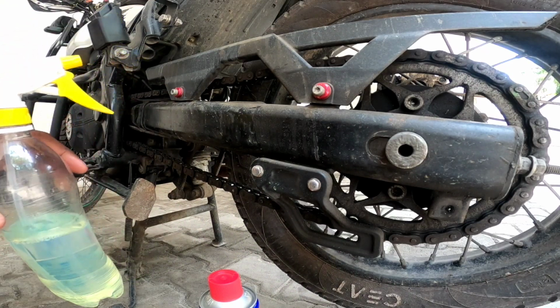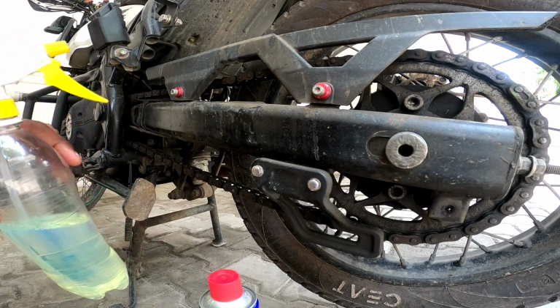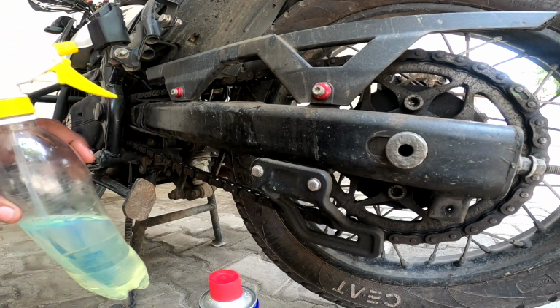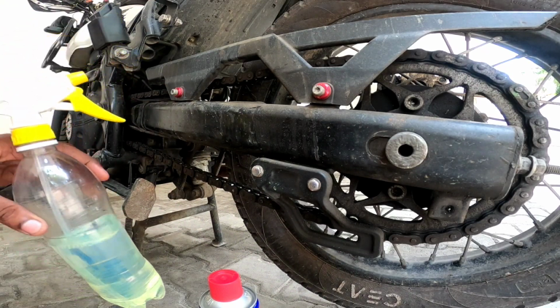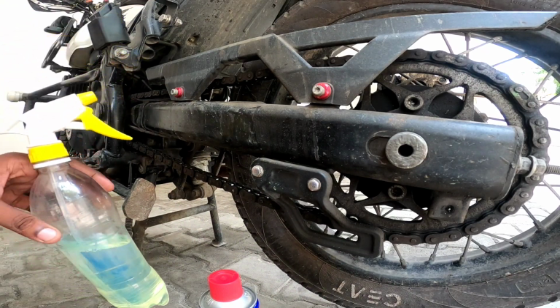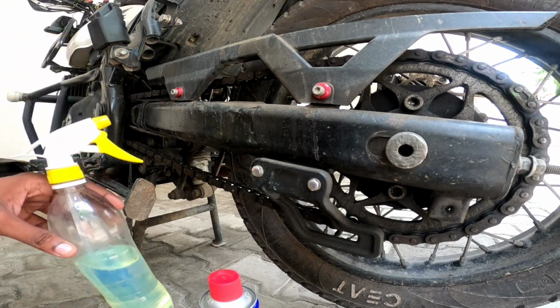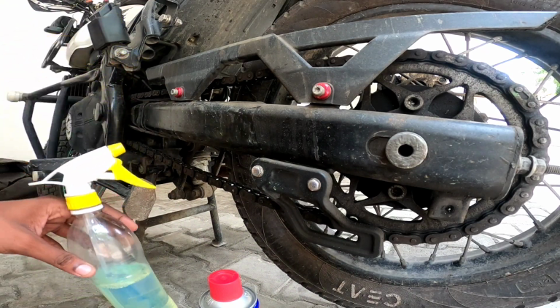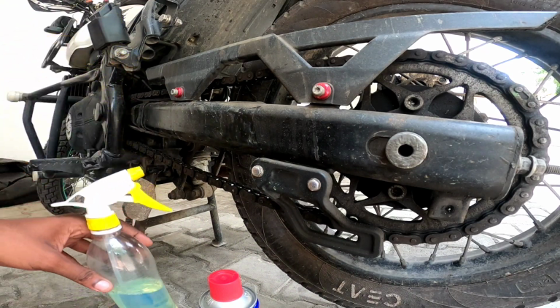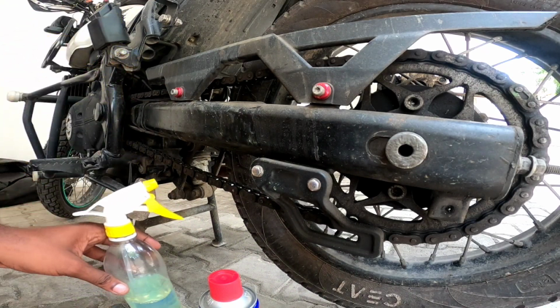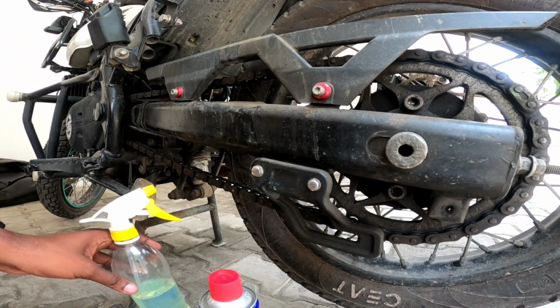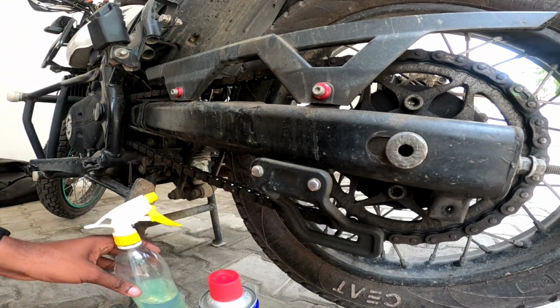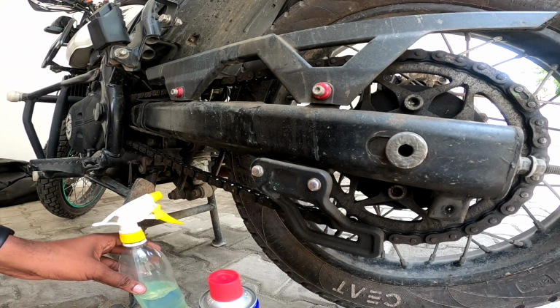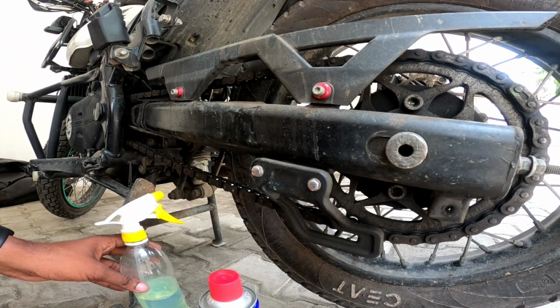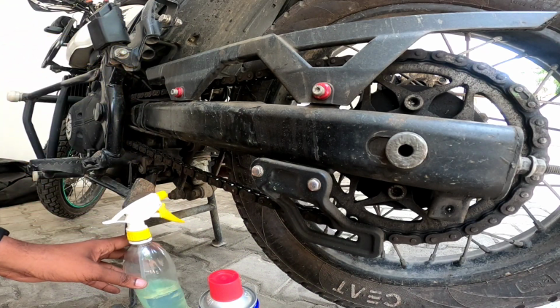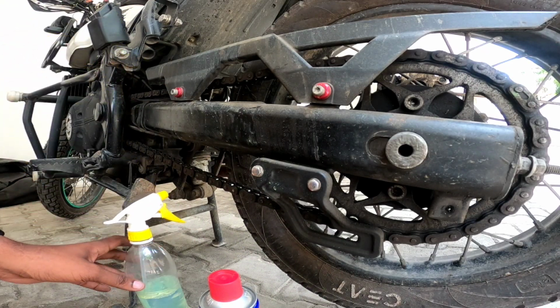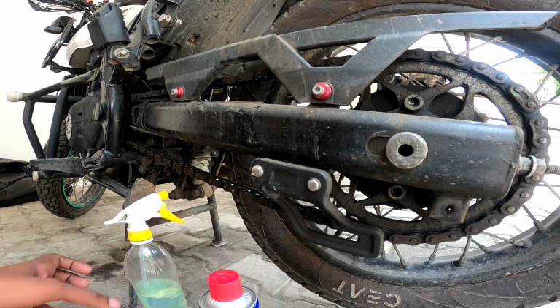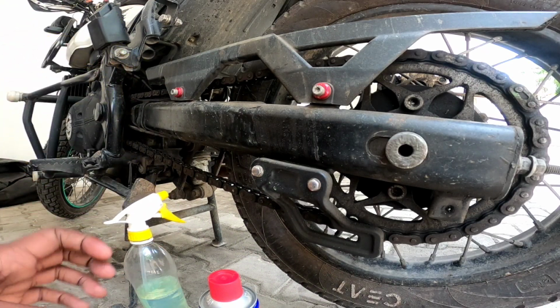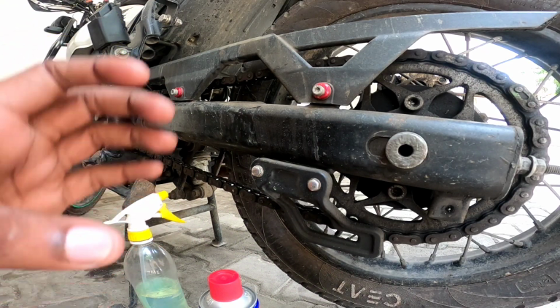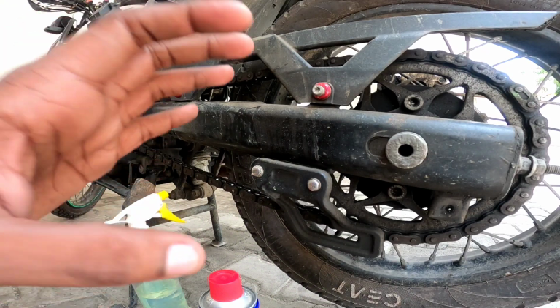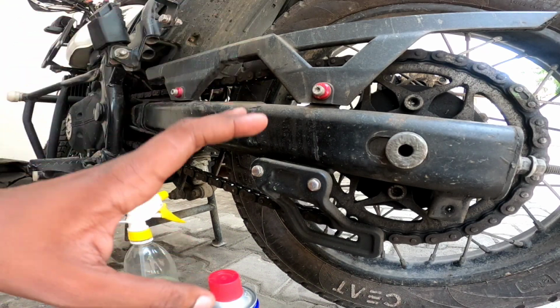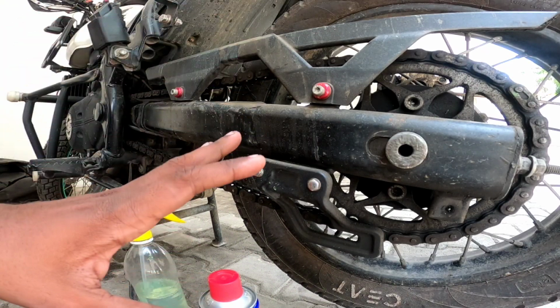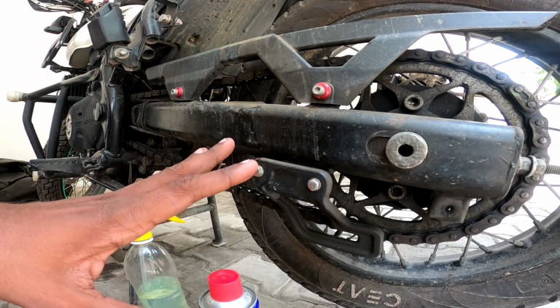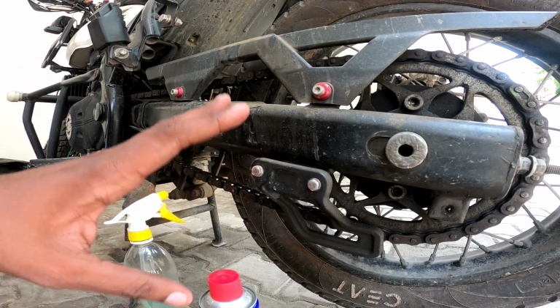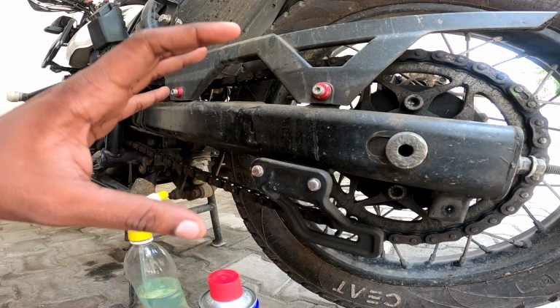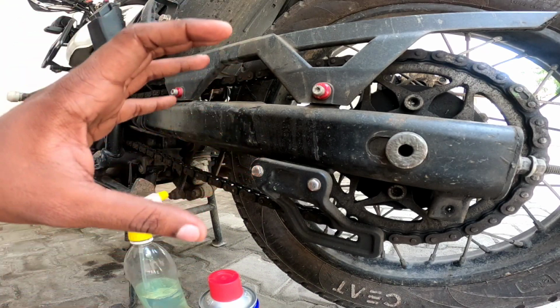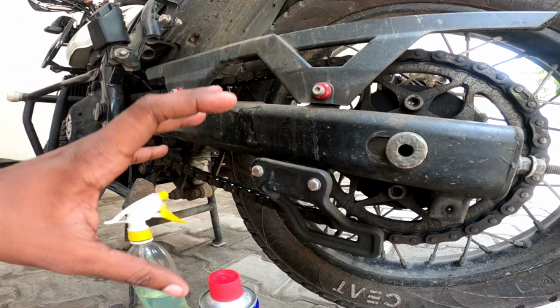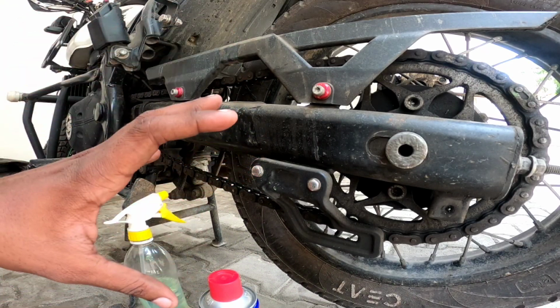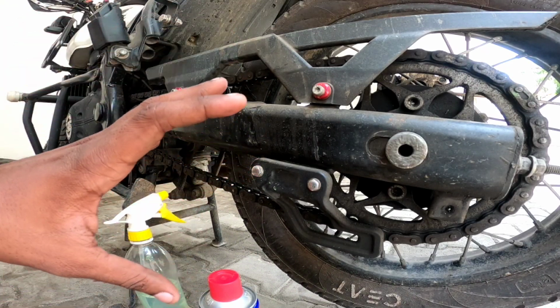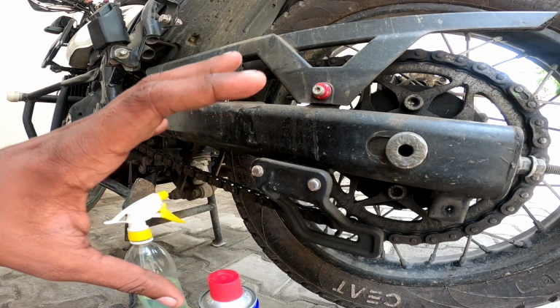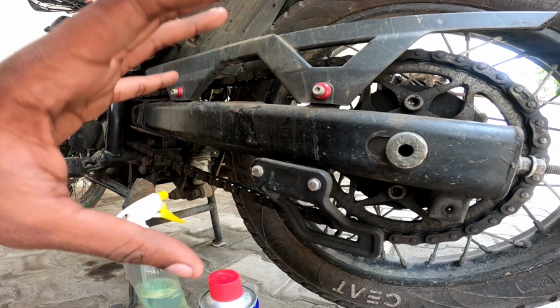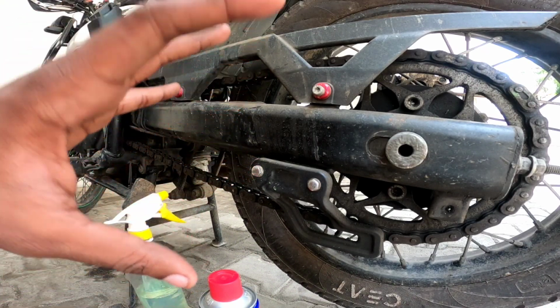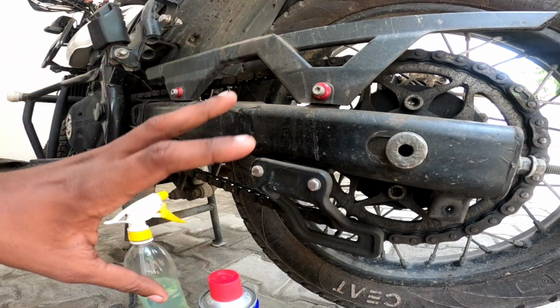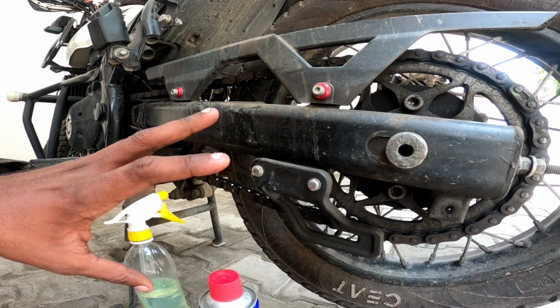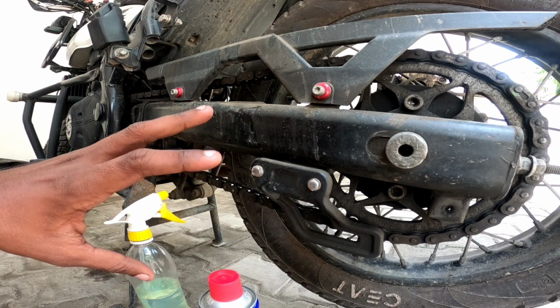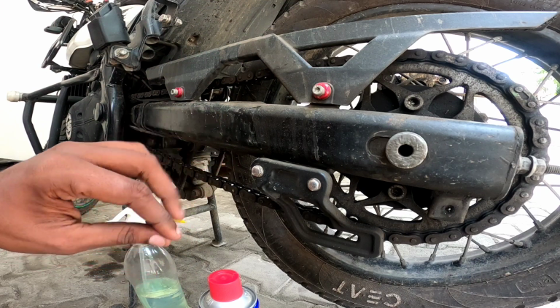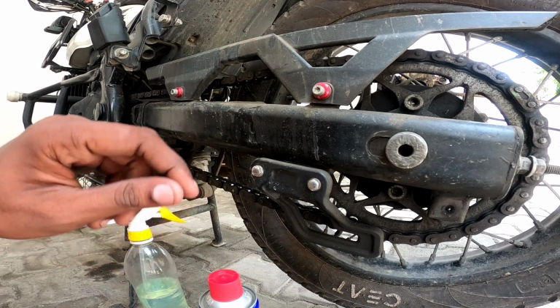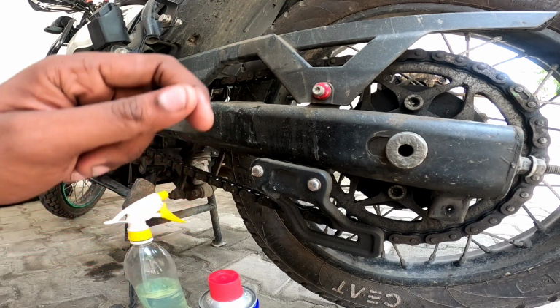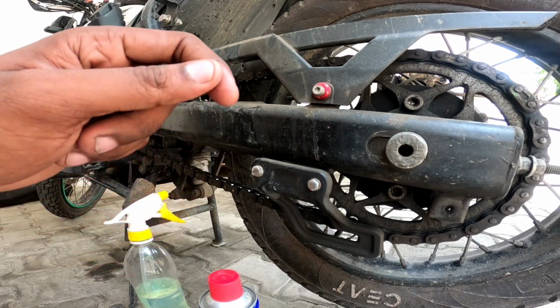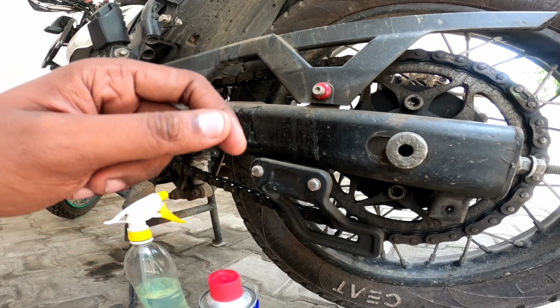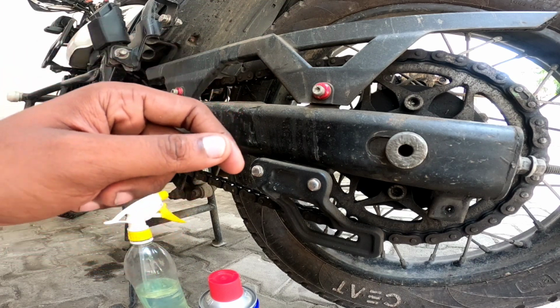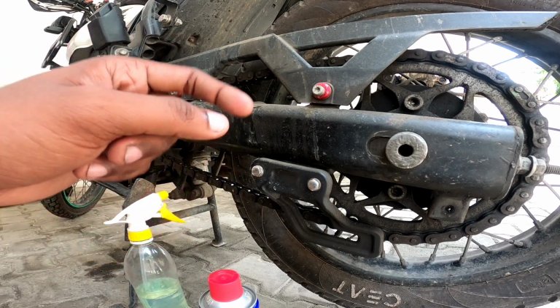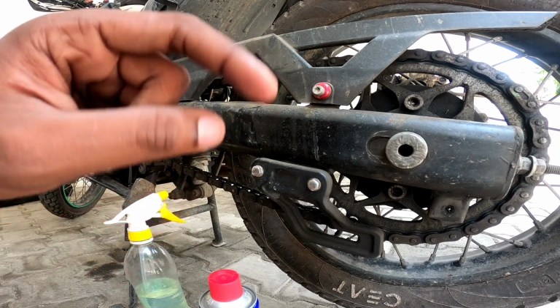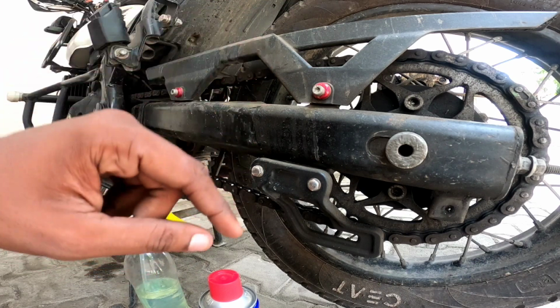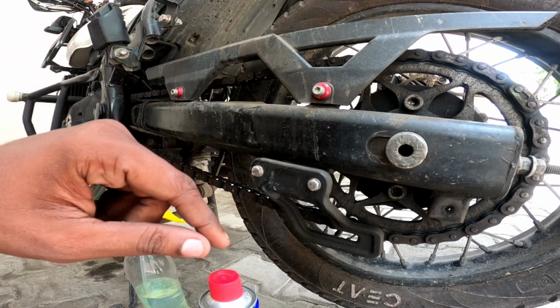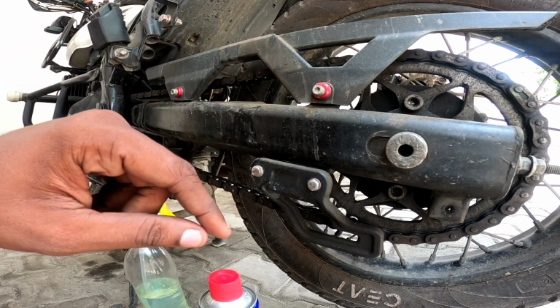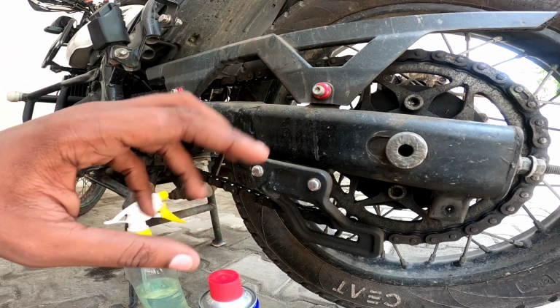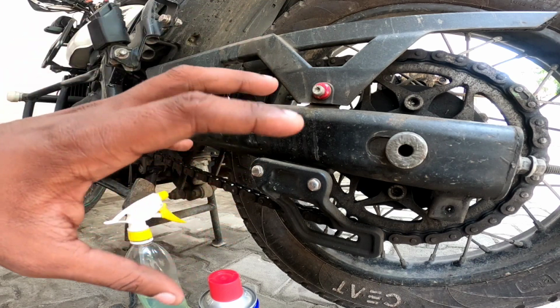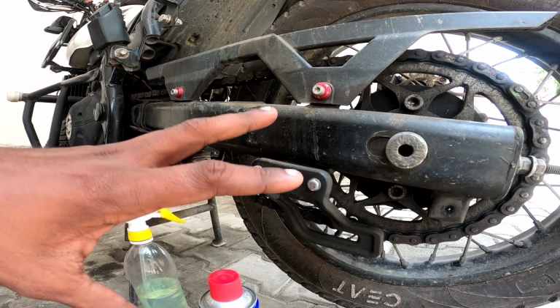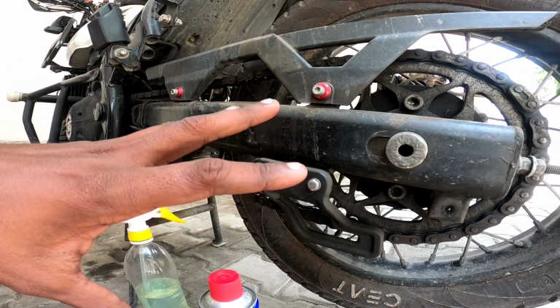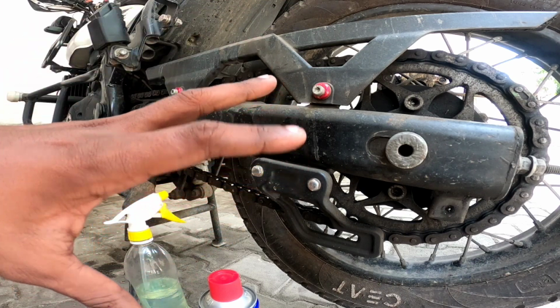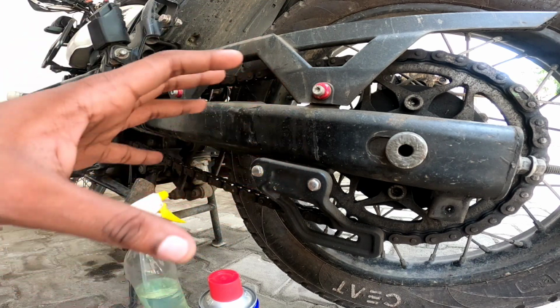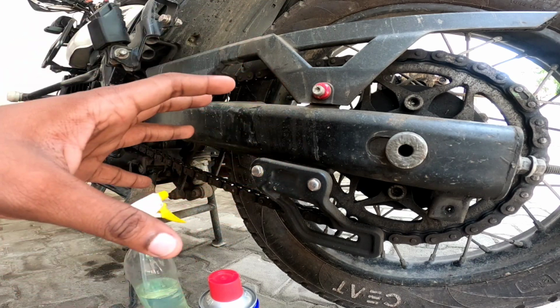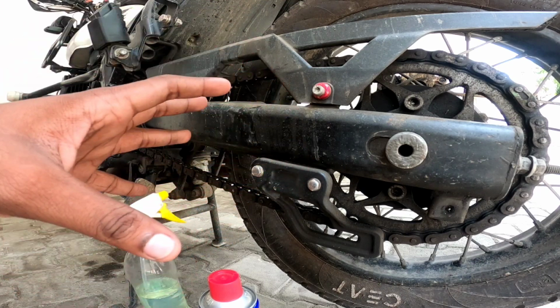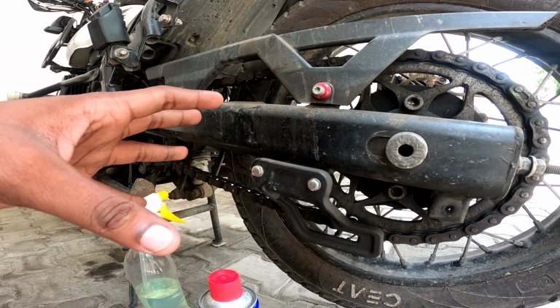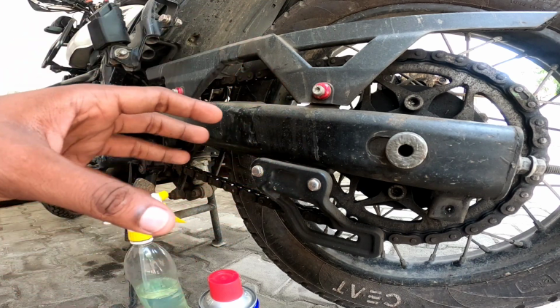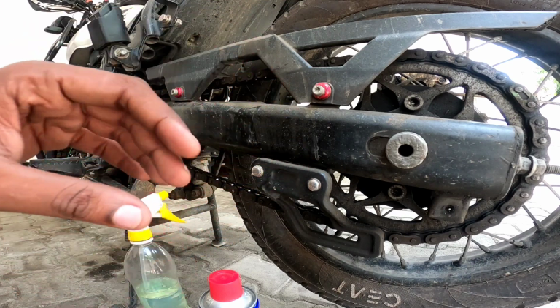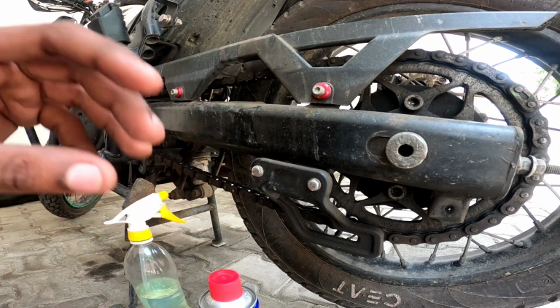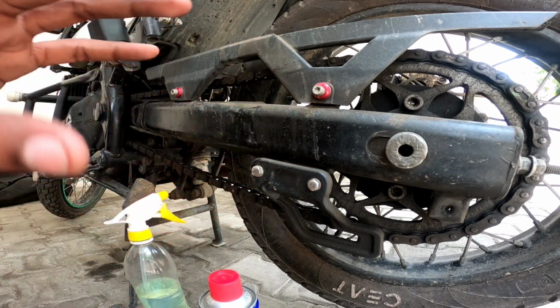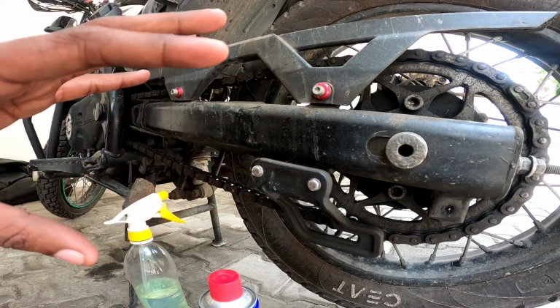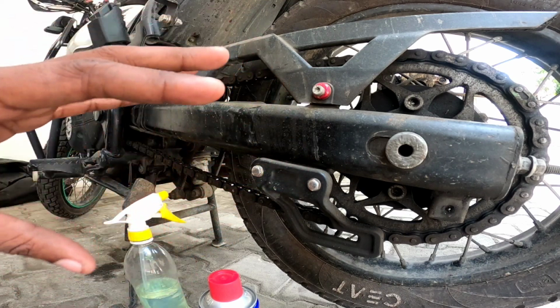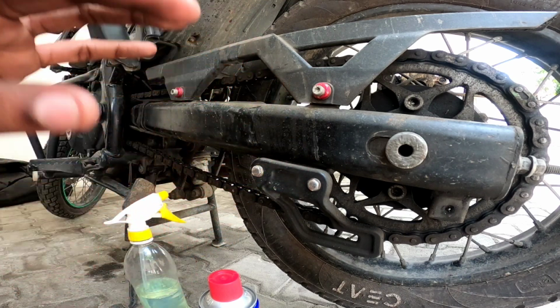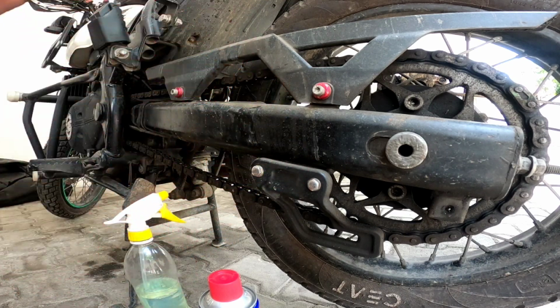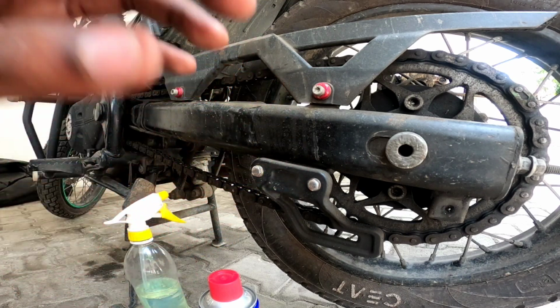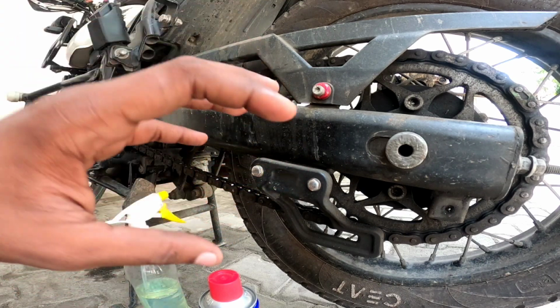So, we will clean with diesel and show all the steps. Now we can clean it up. Let's look at this.